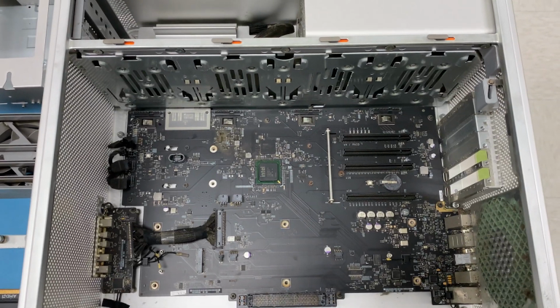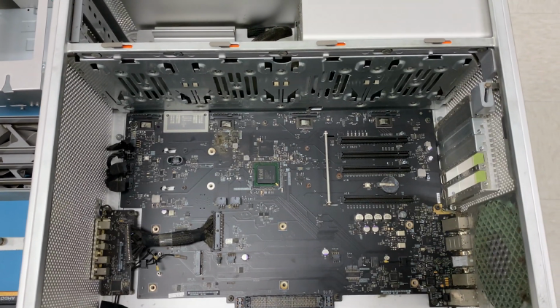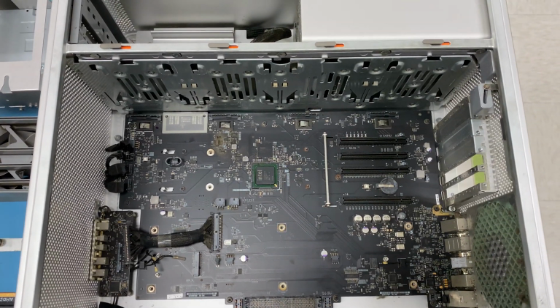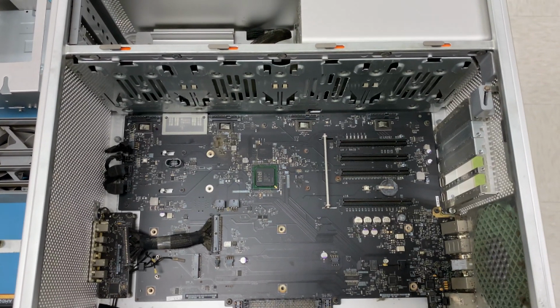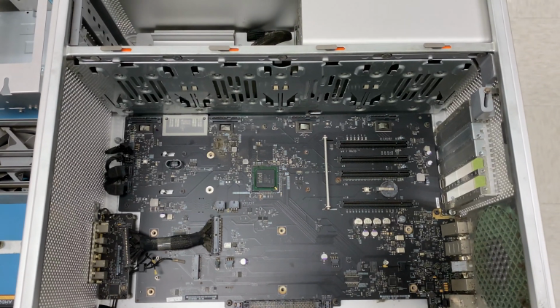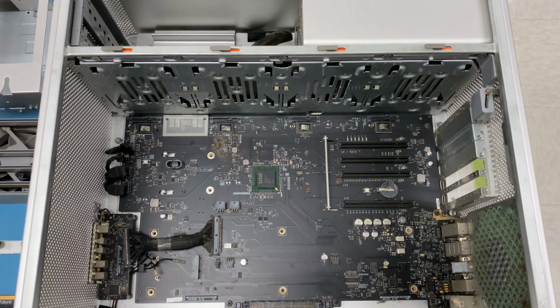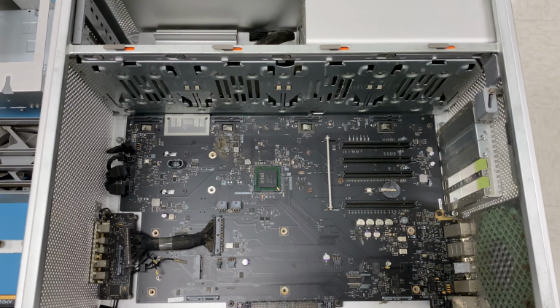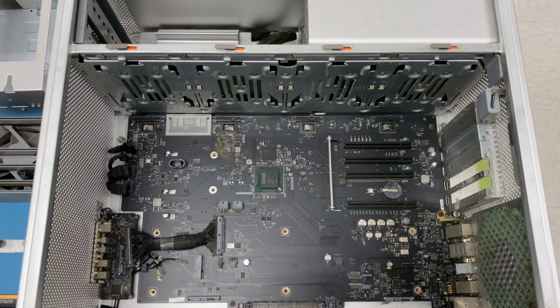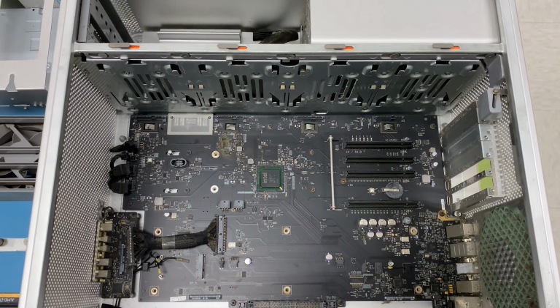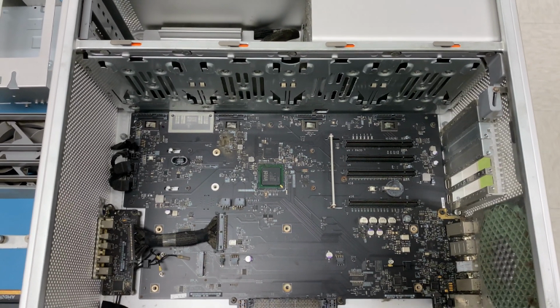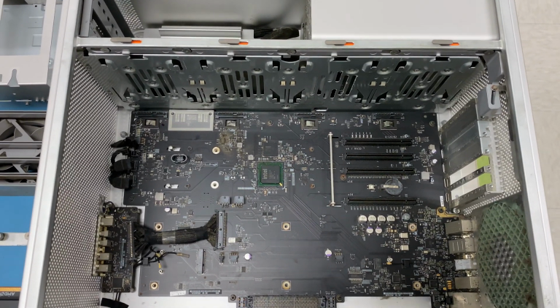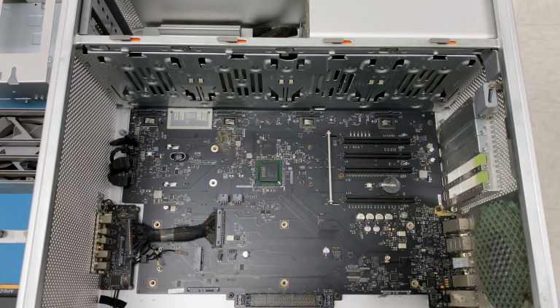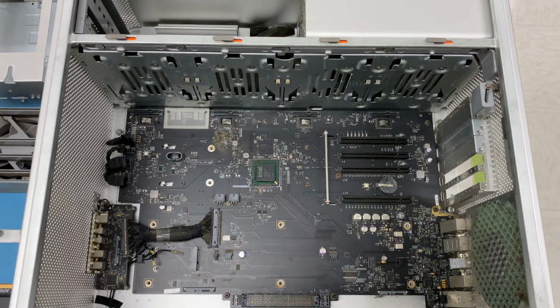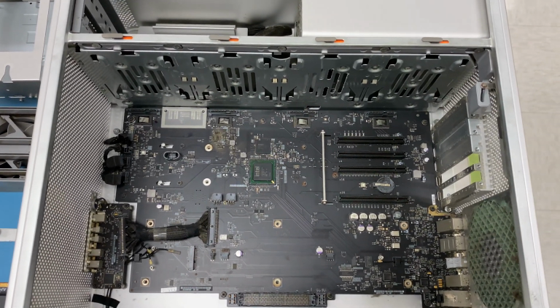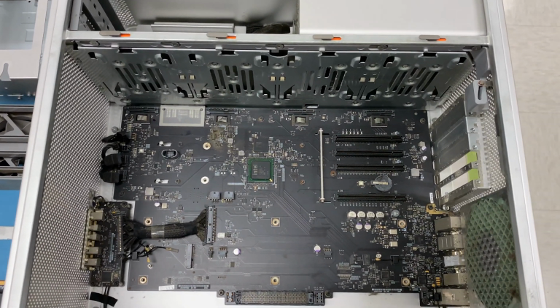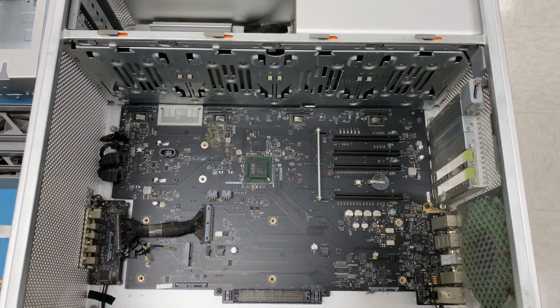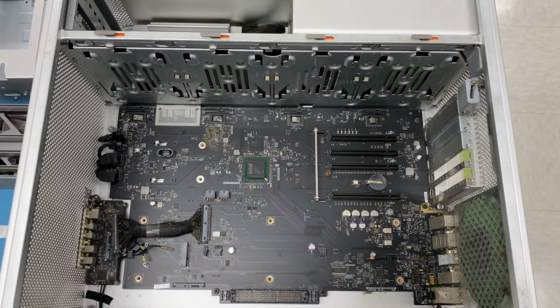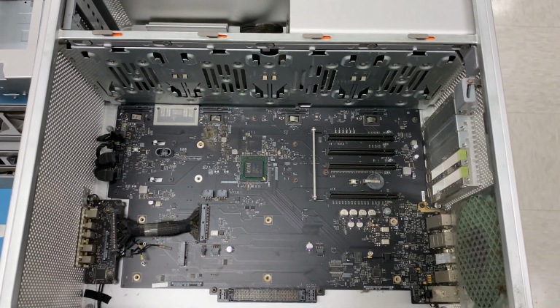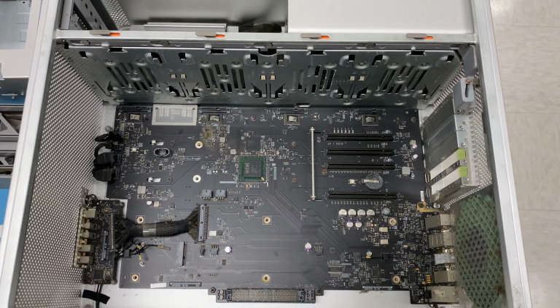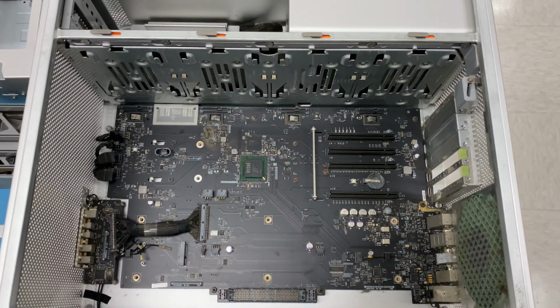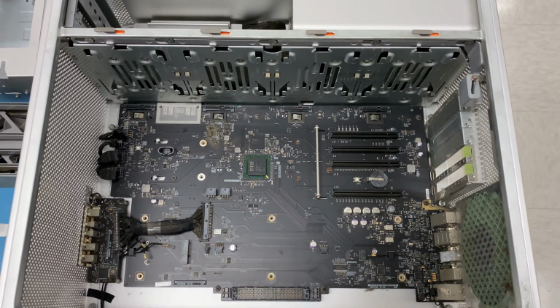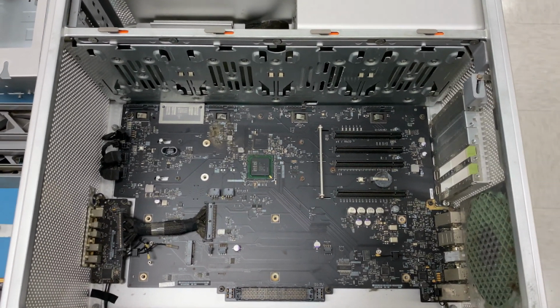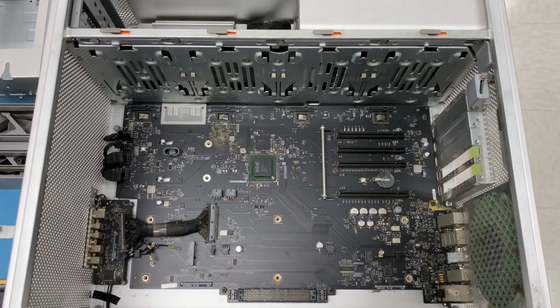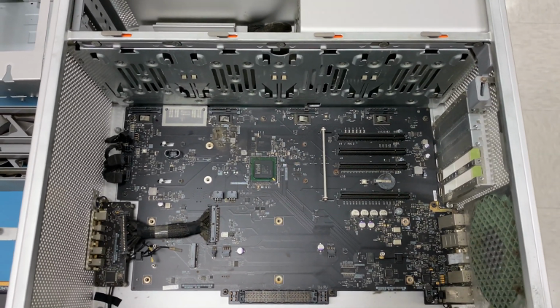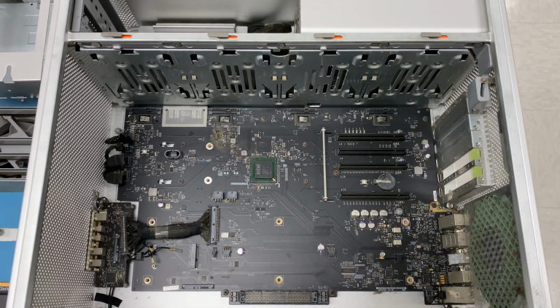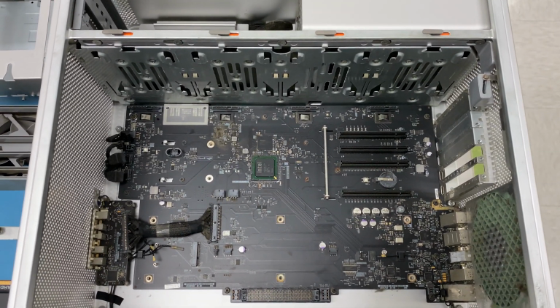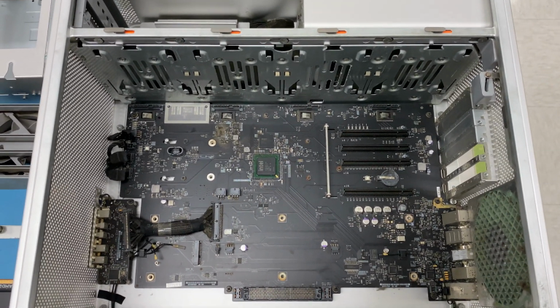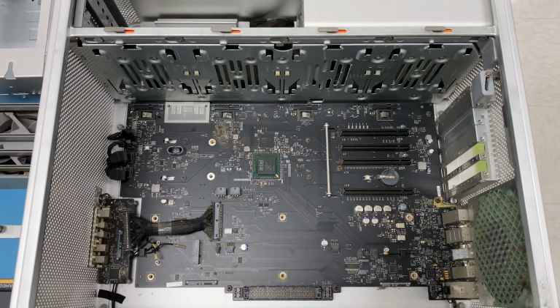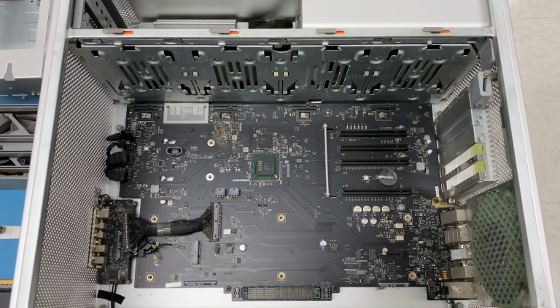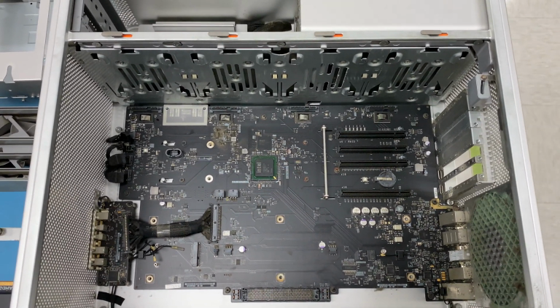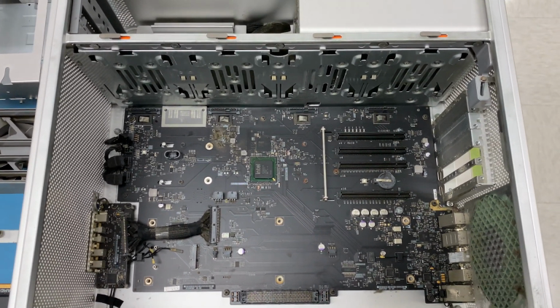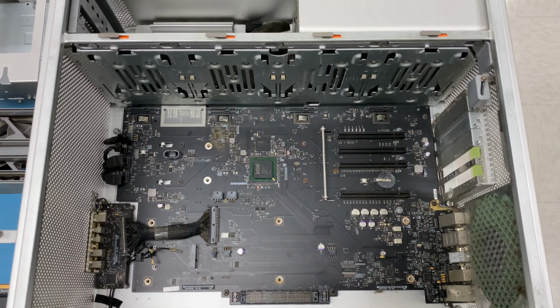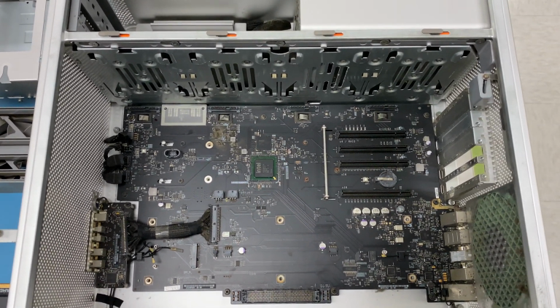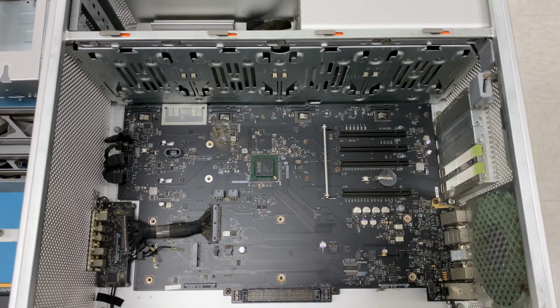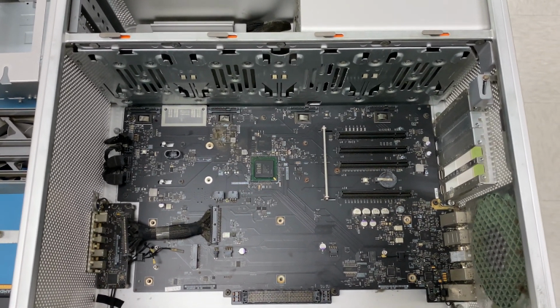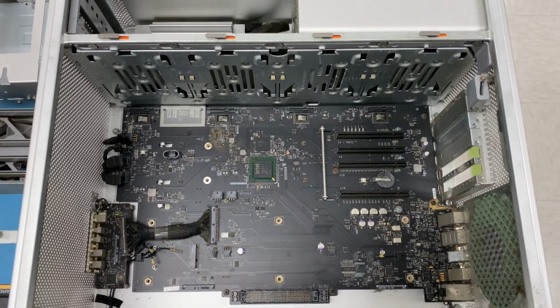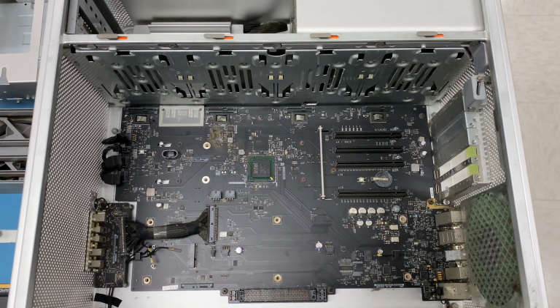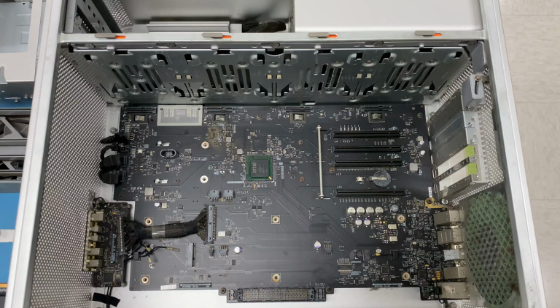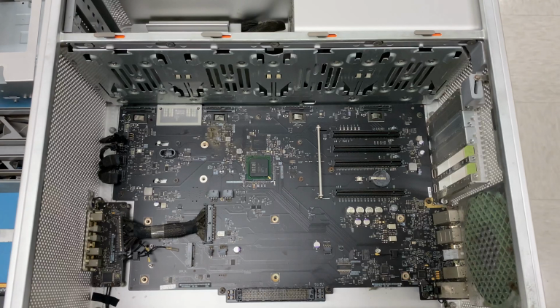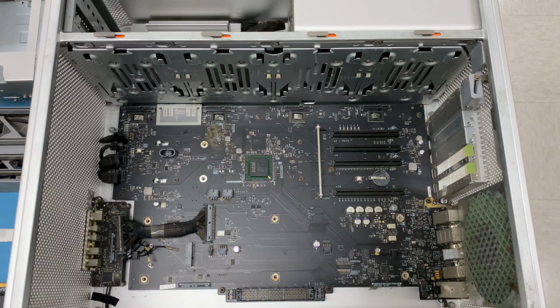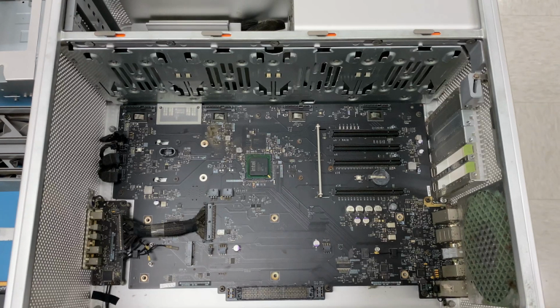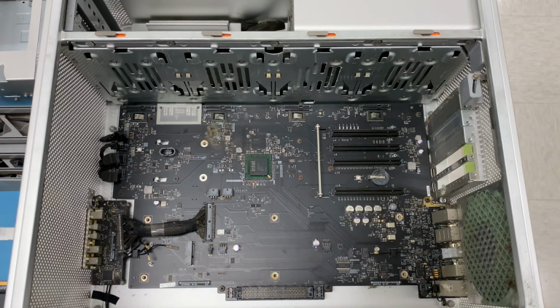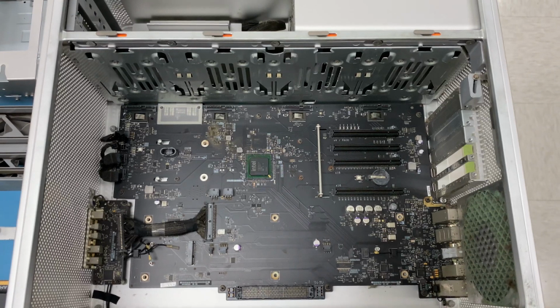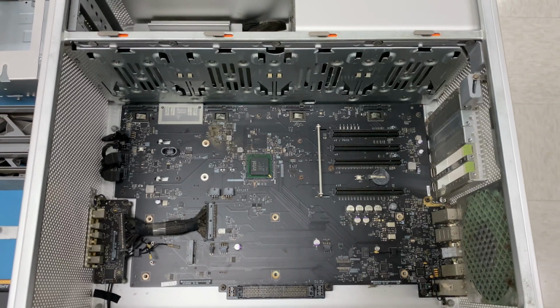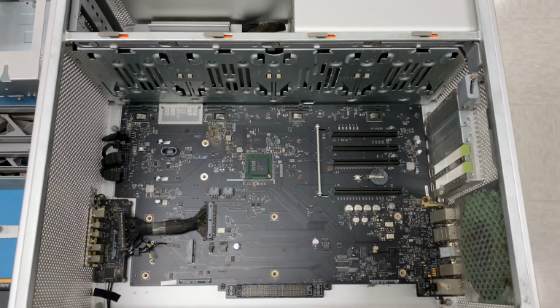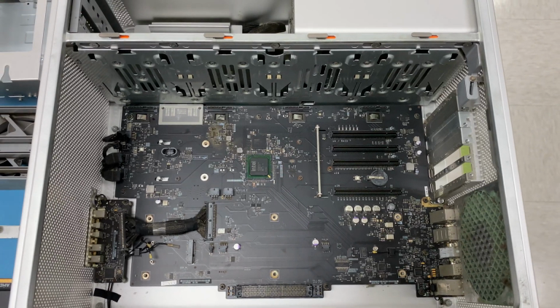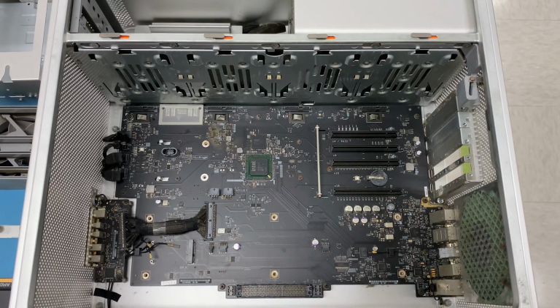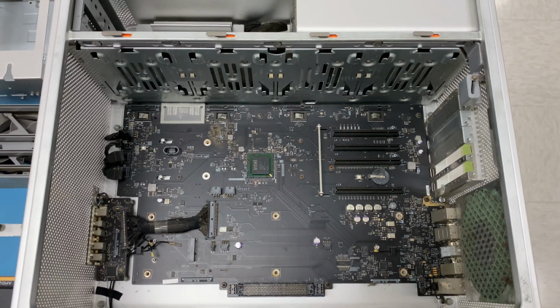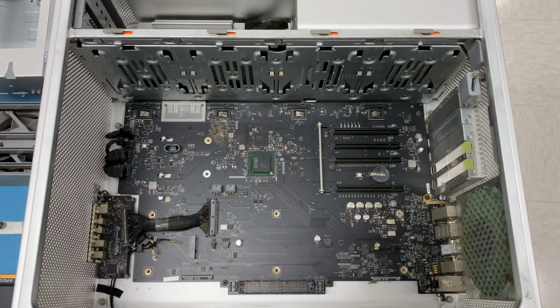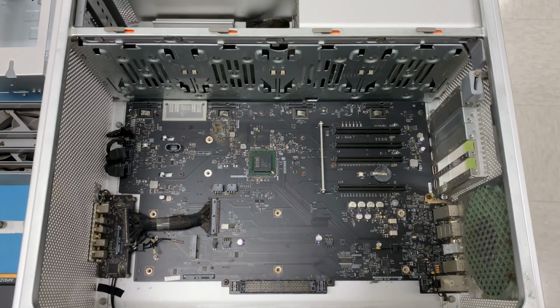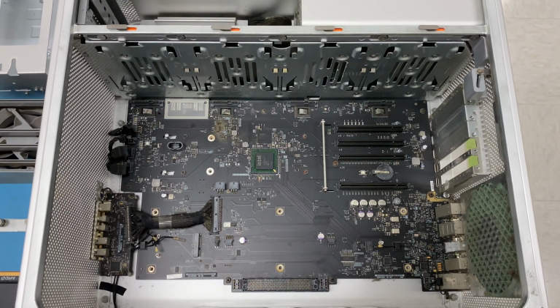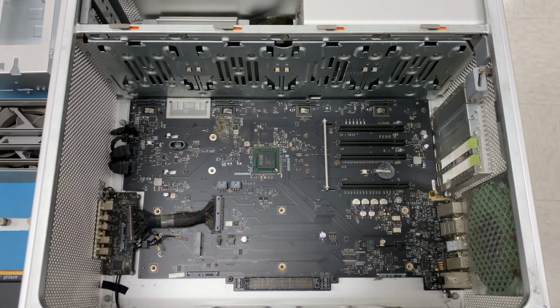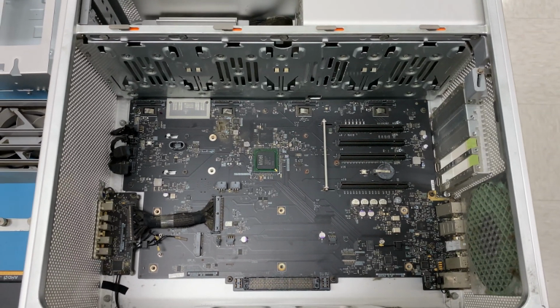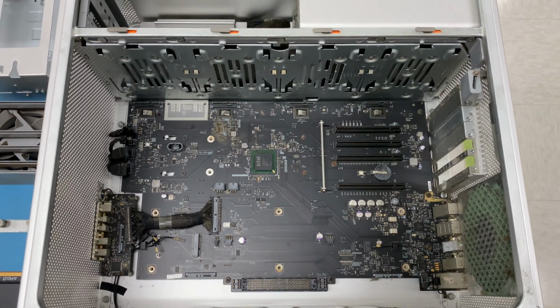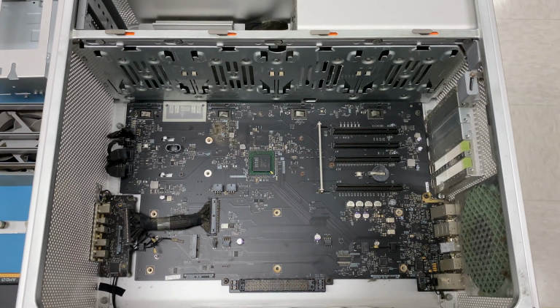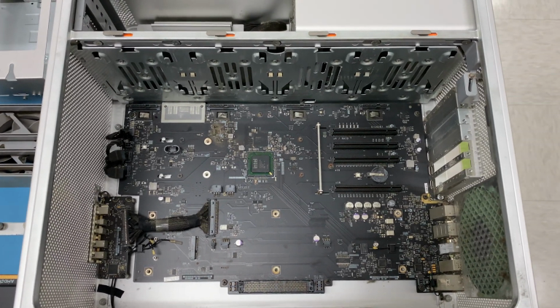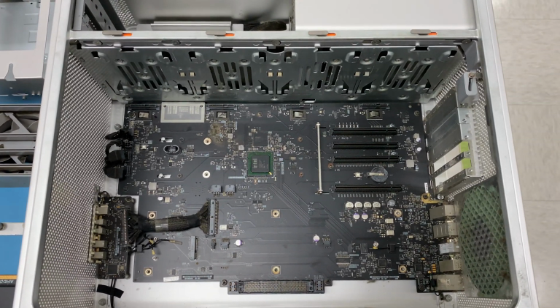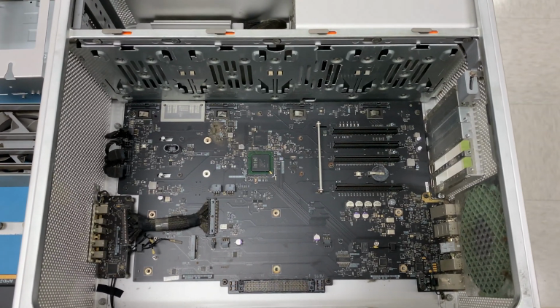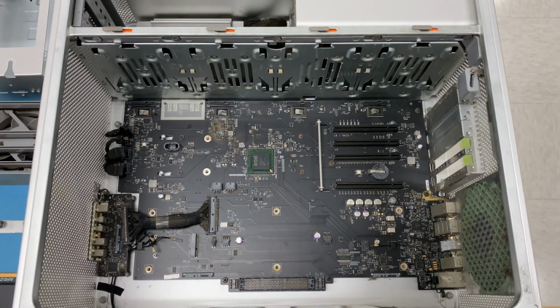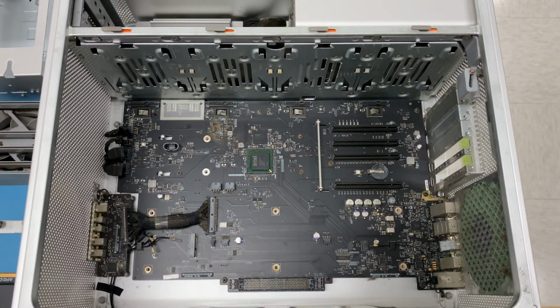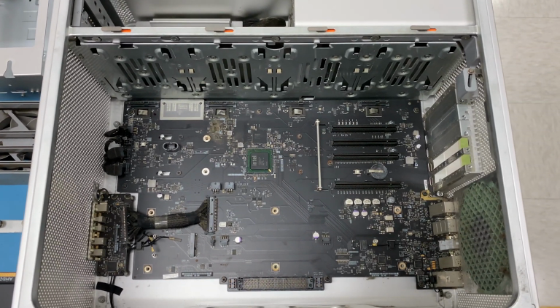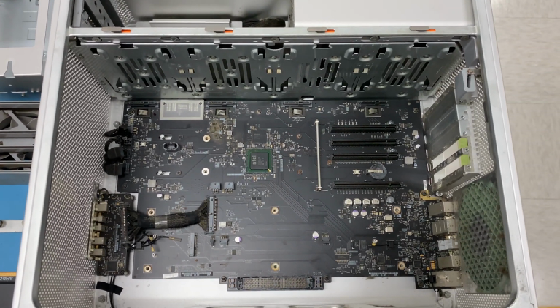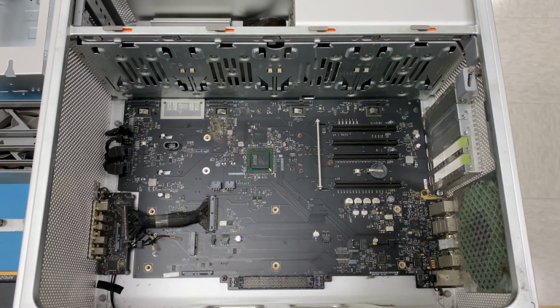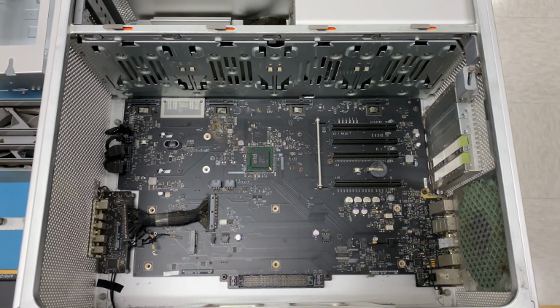What's going on, guys? This is Joshua the Genius, and I just wanted to share with you guys a quick video about a system that I've been working on.